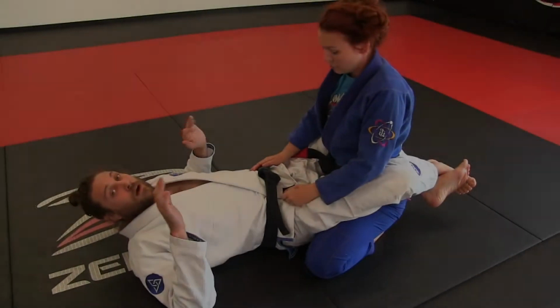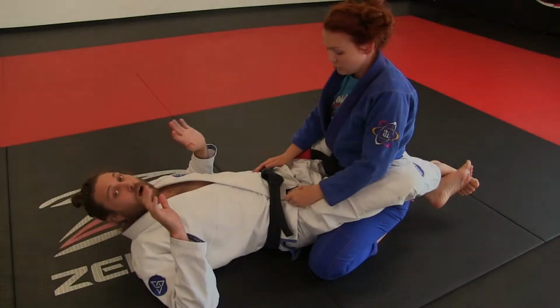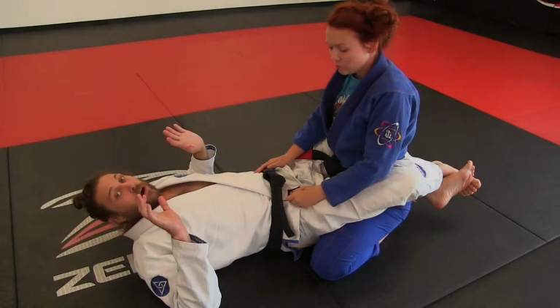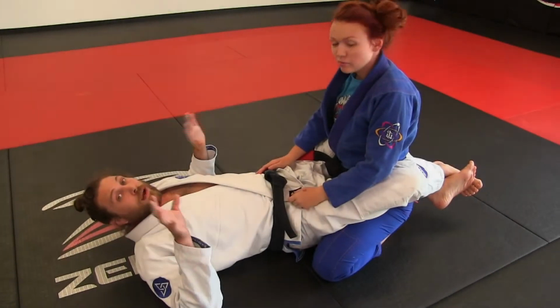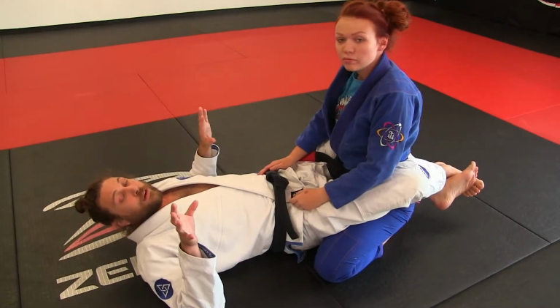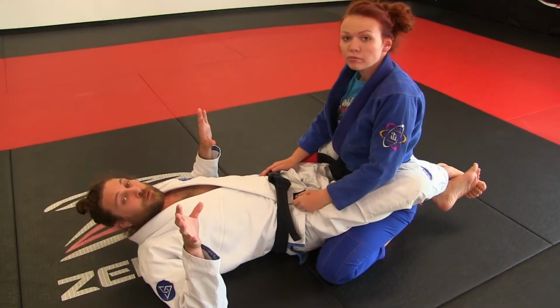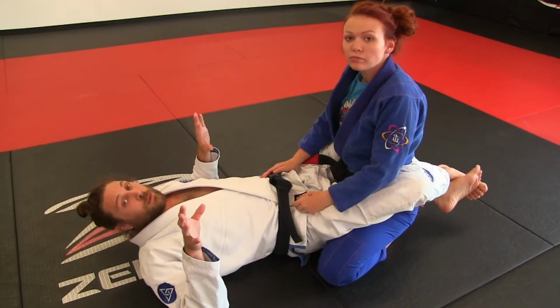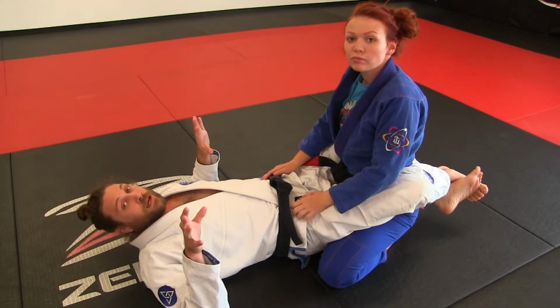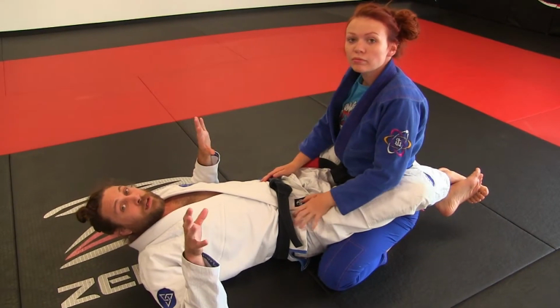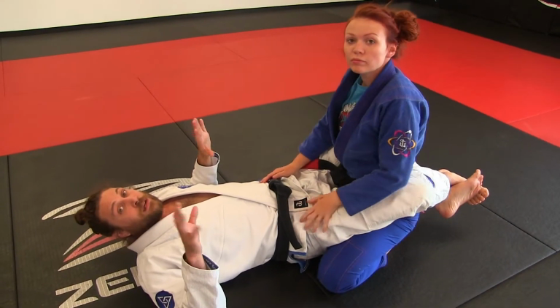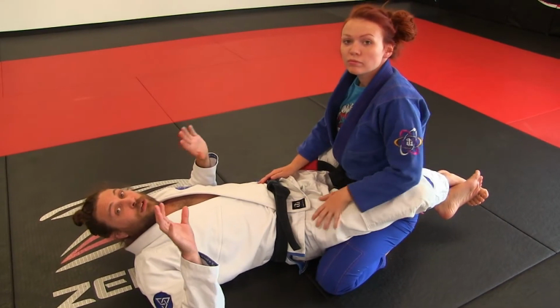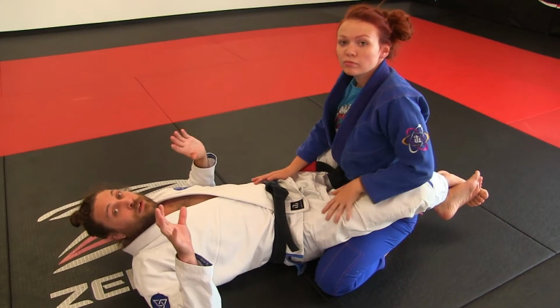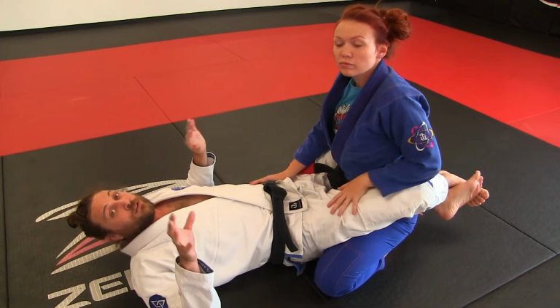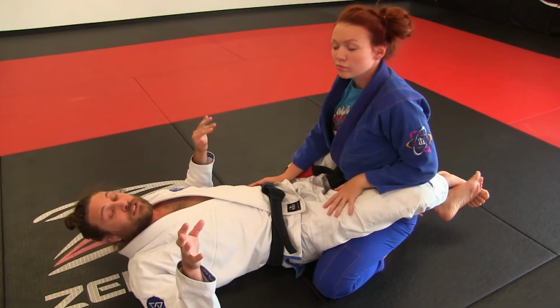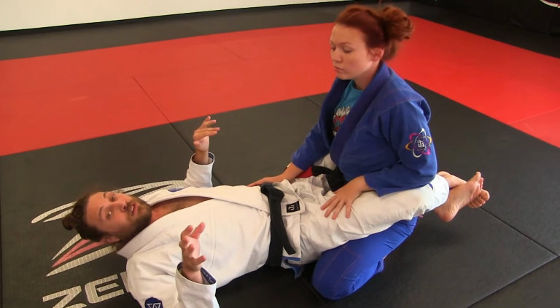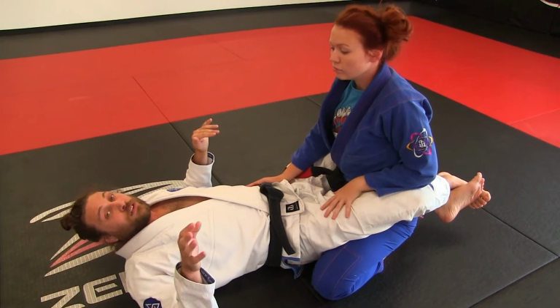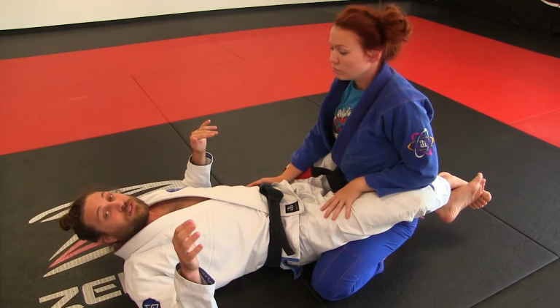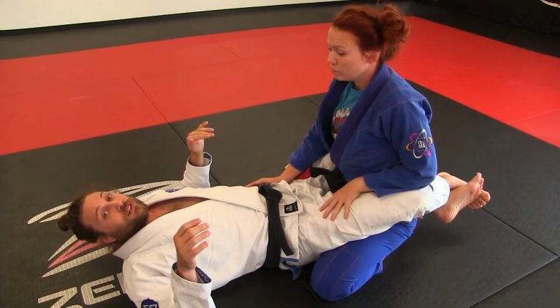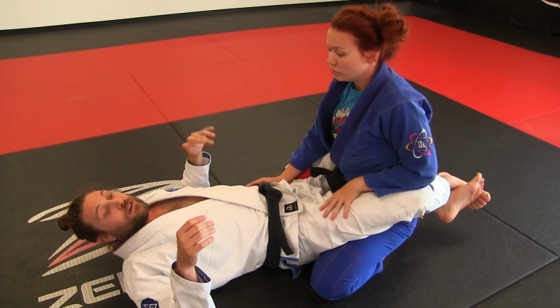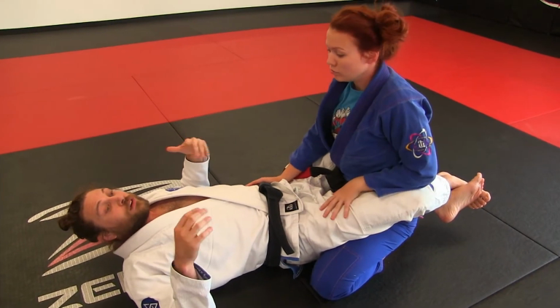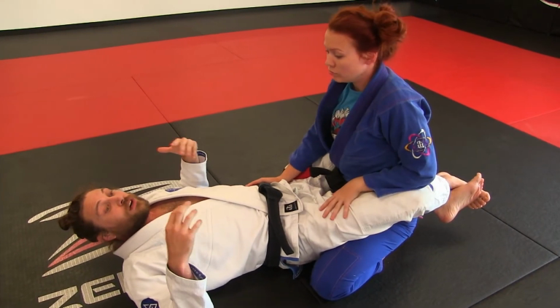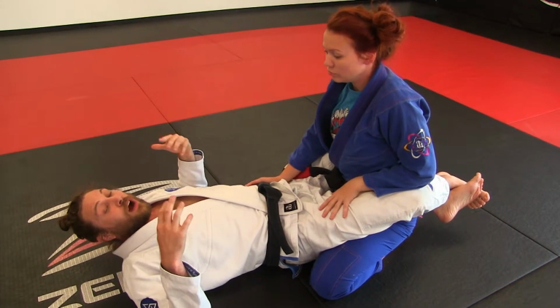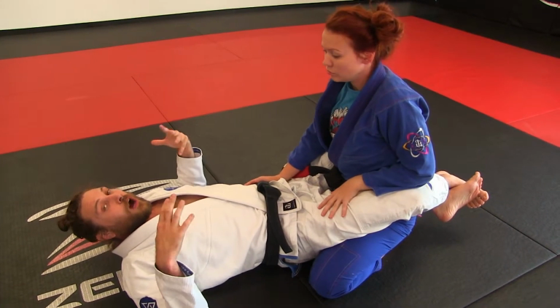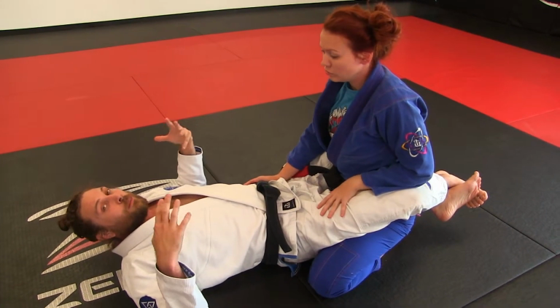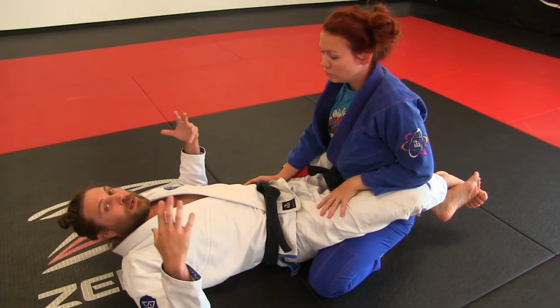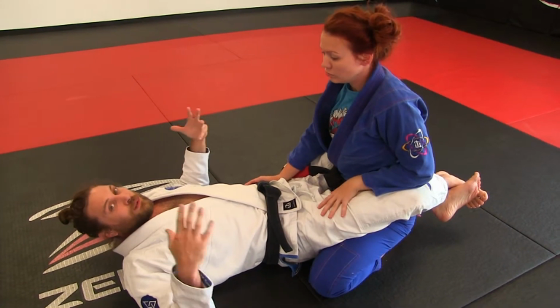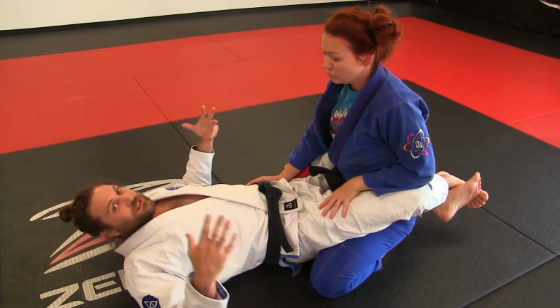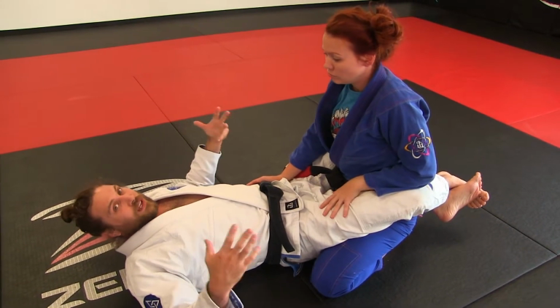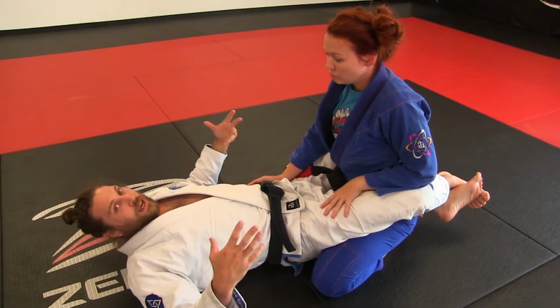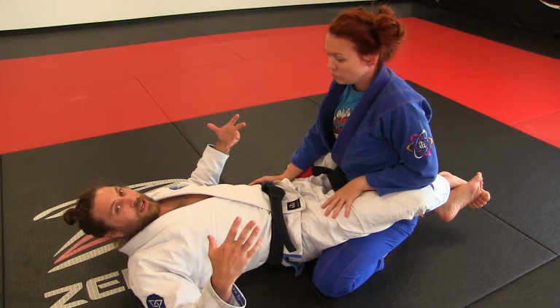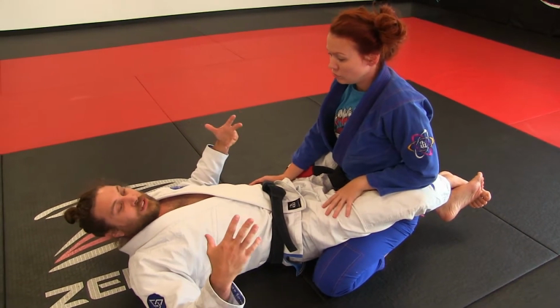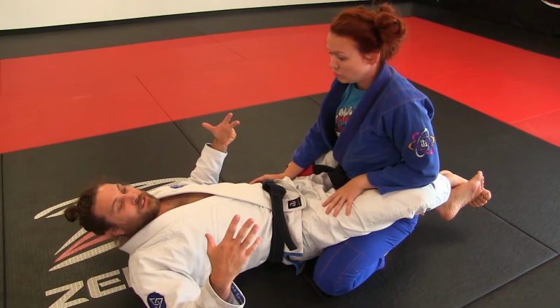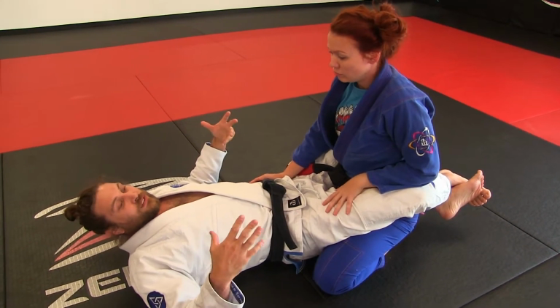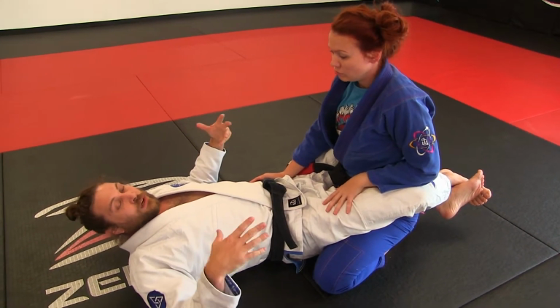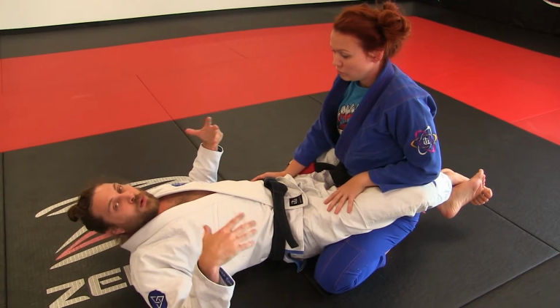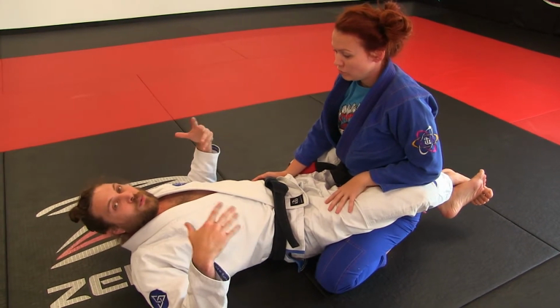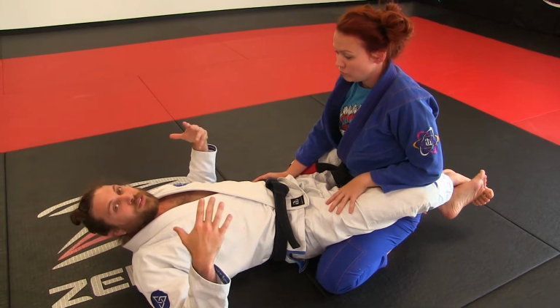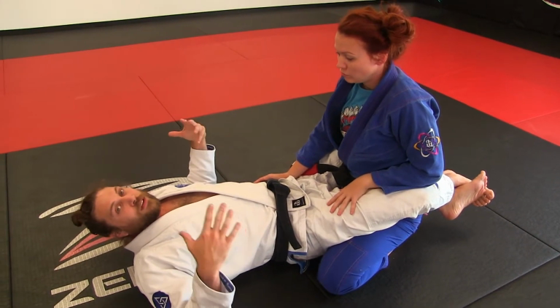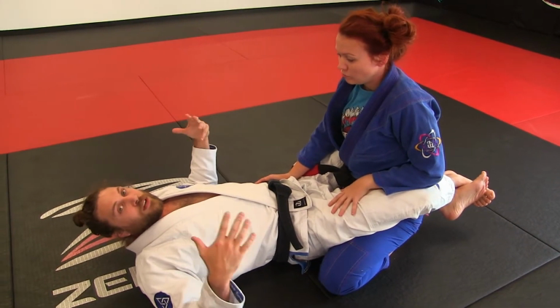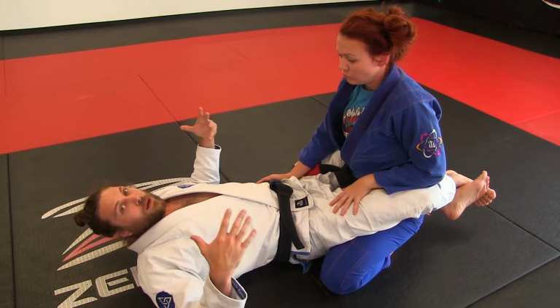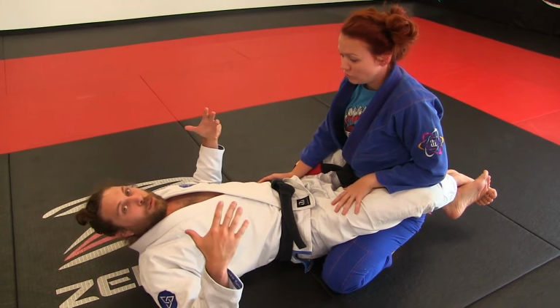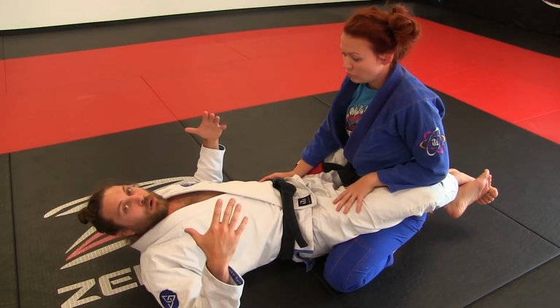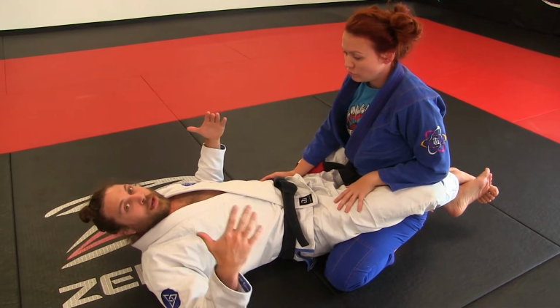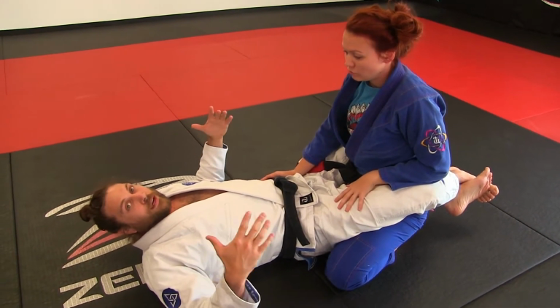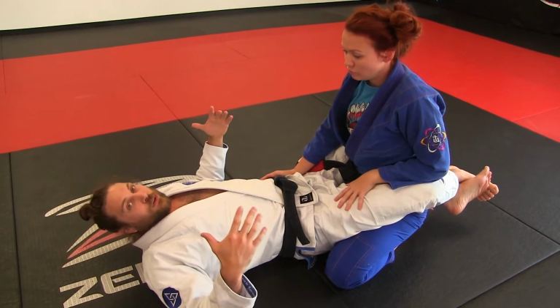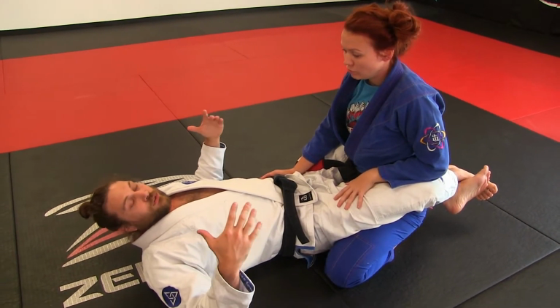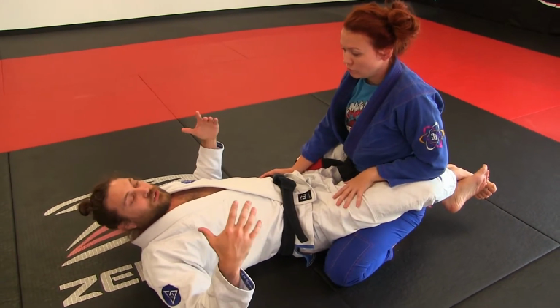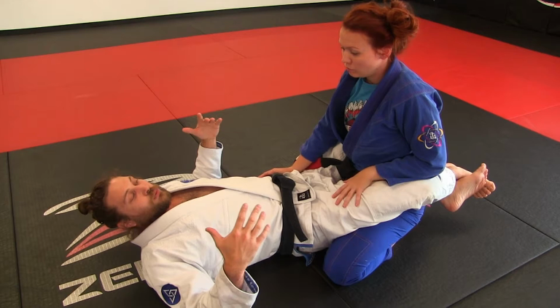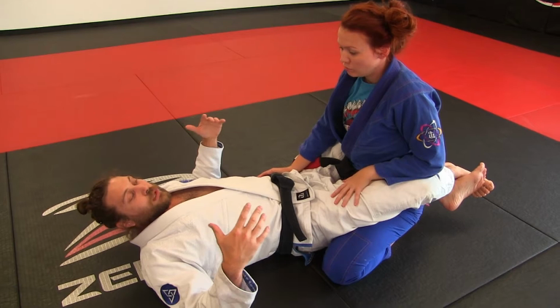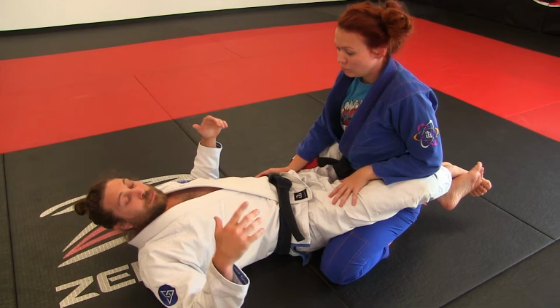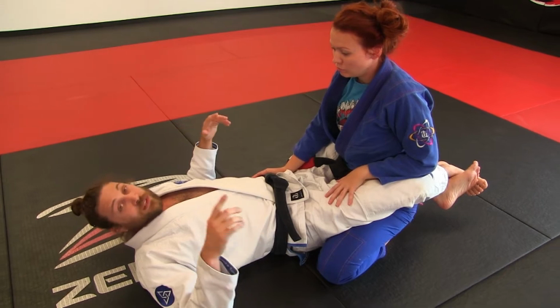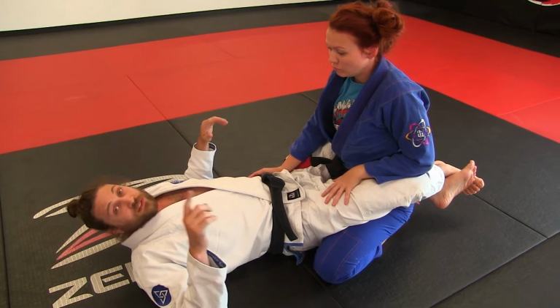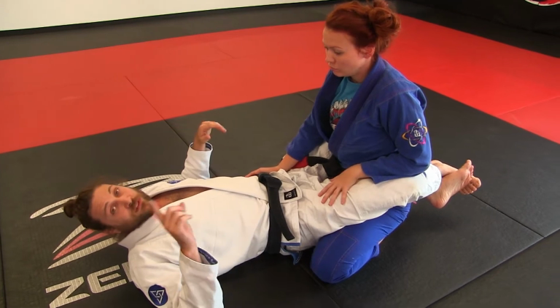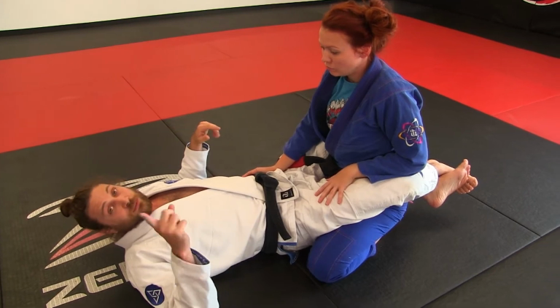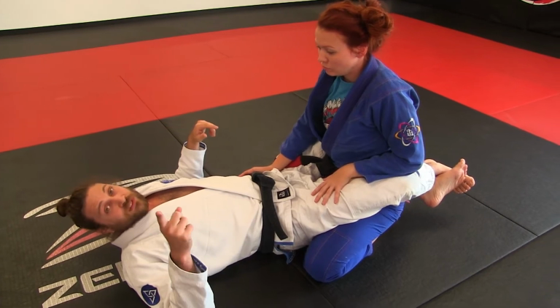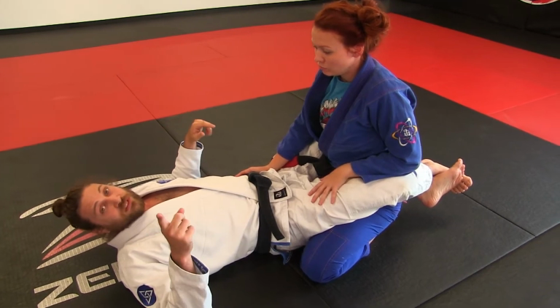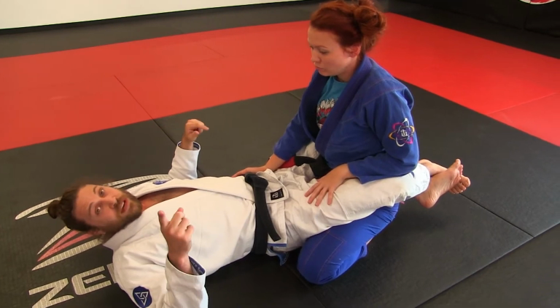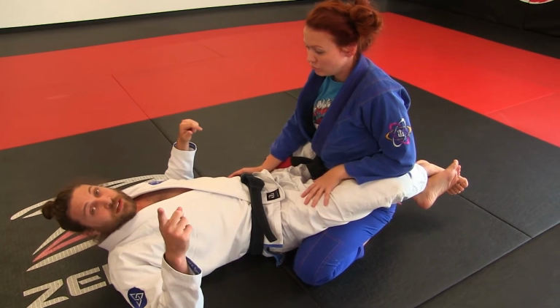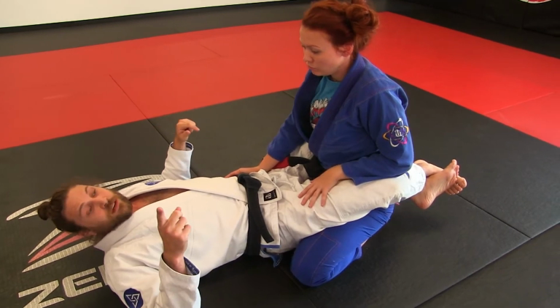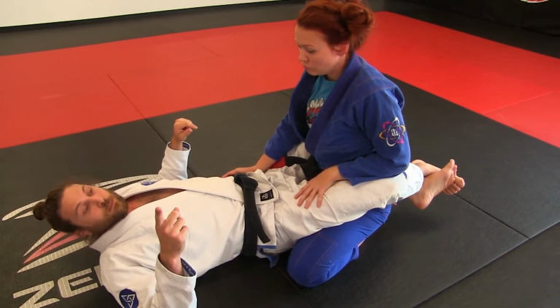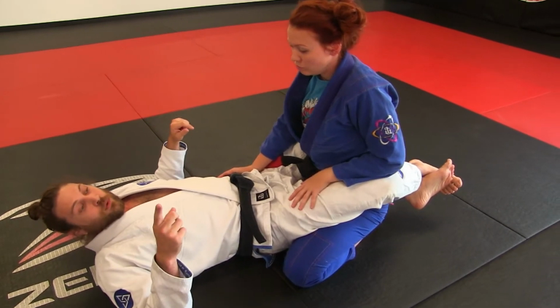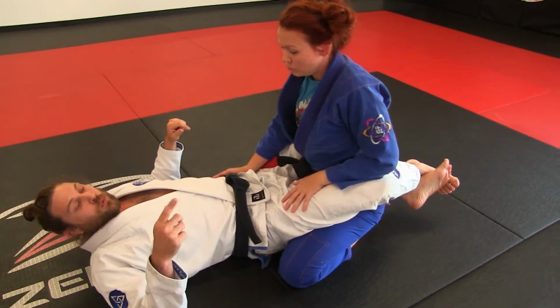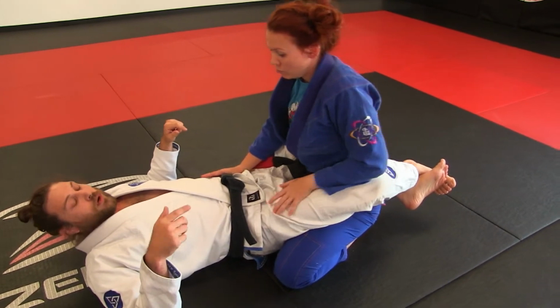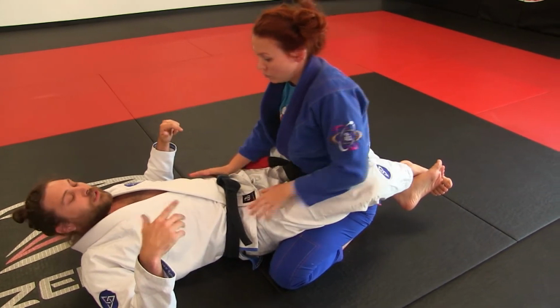All right, everybody. New series here: common mistakes with the double ankle sweep. This is mistake number one.